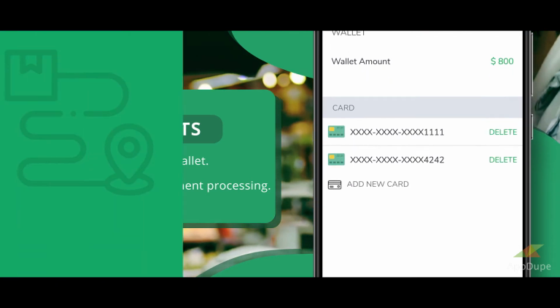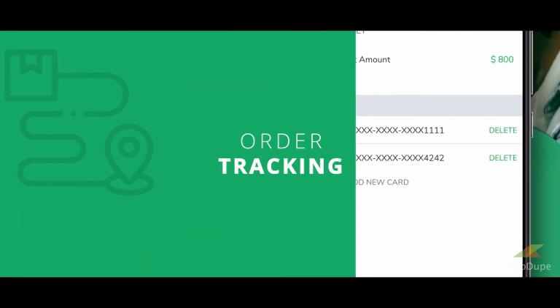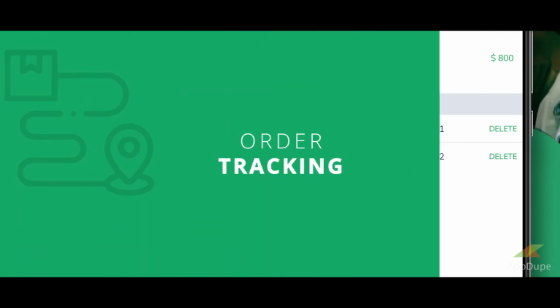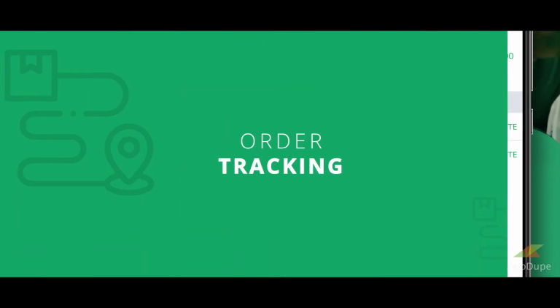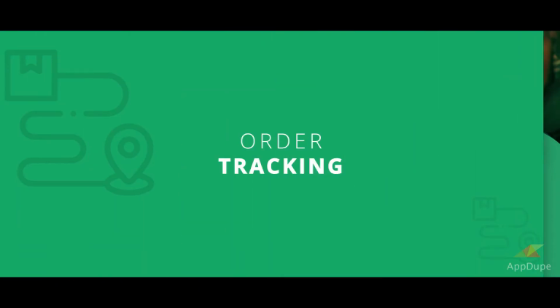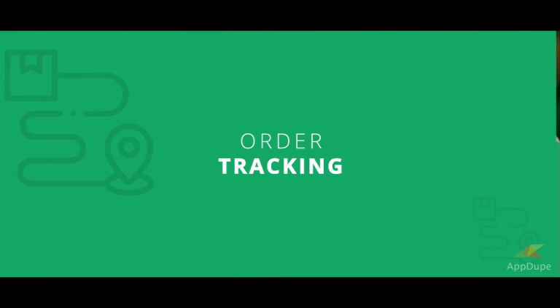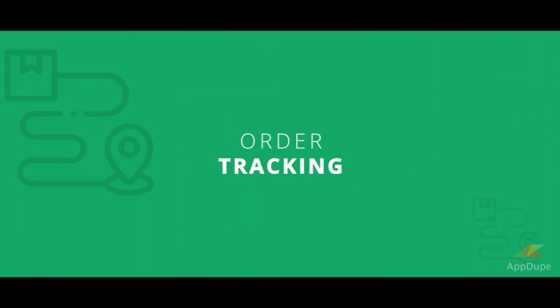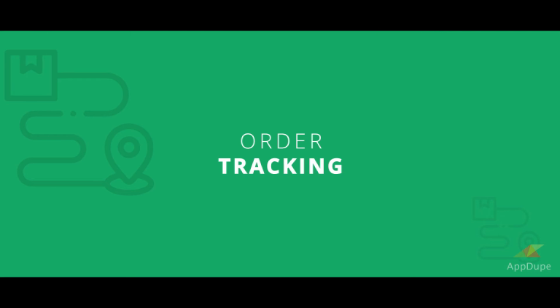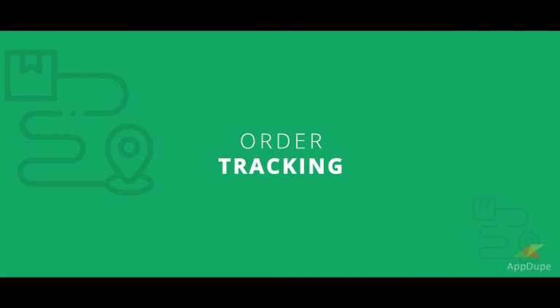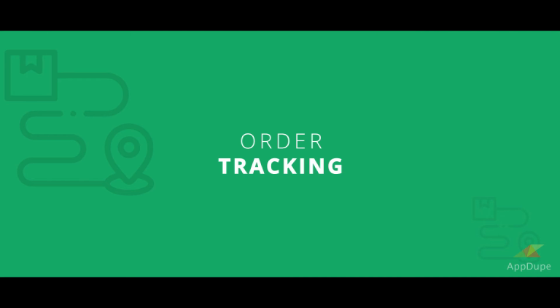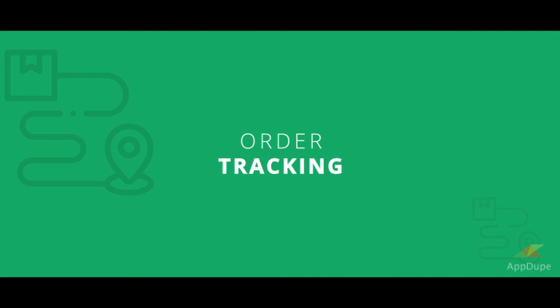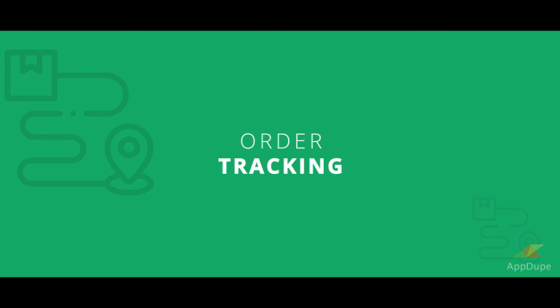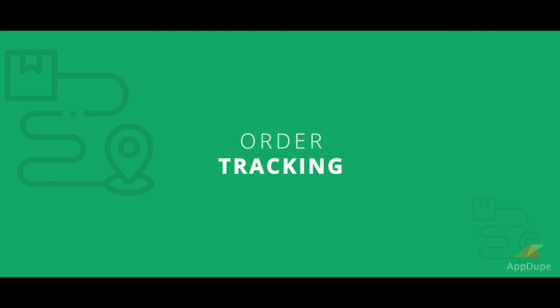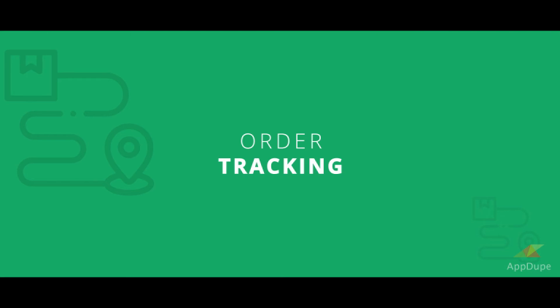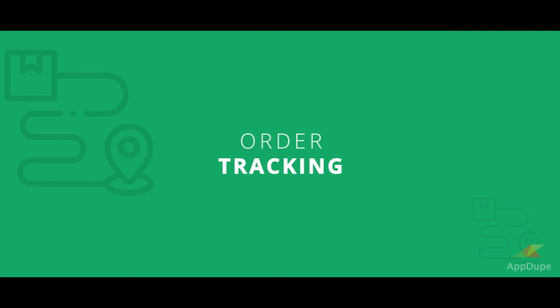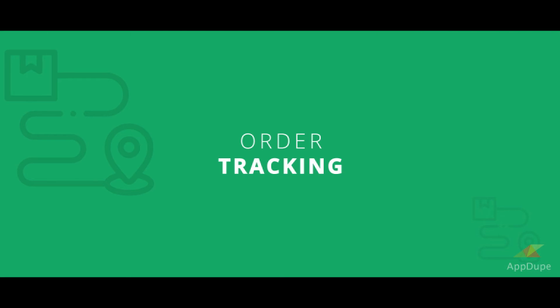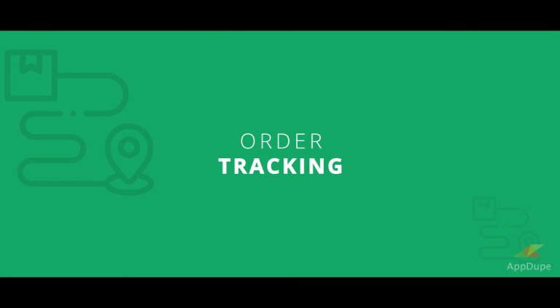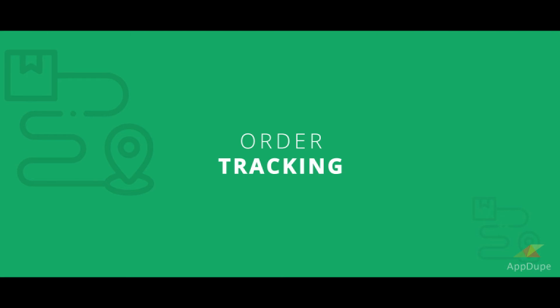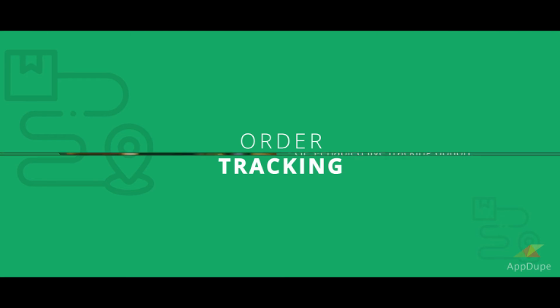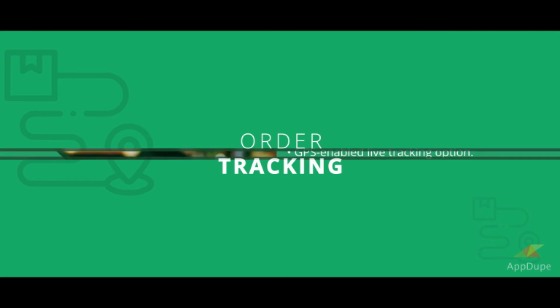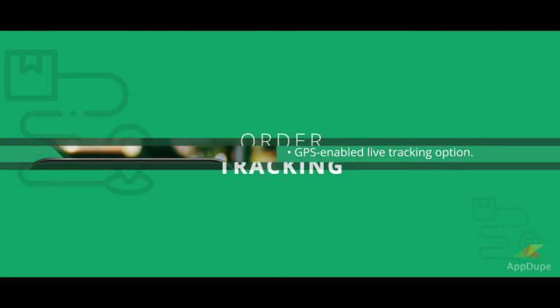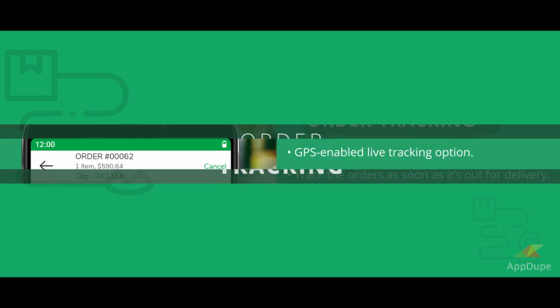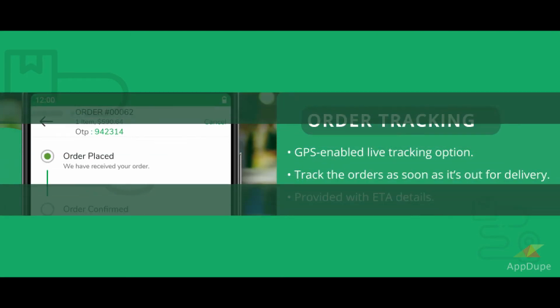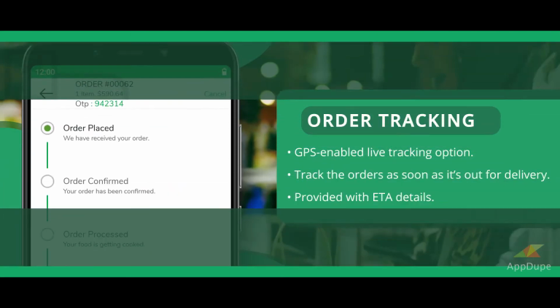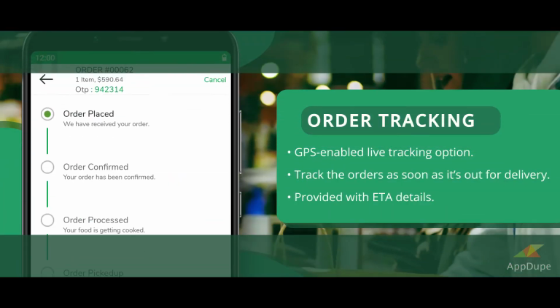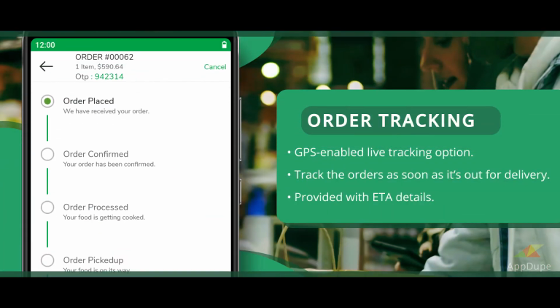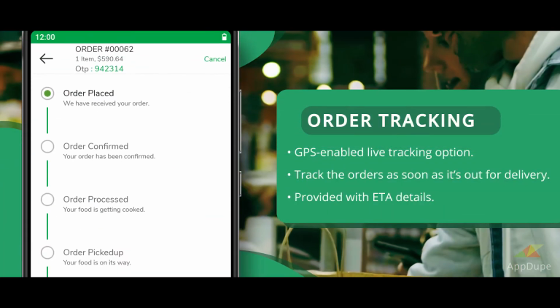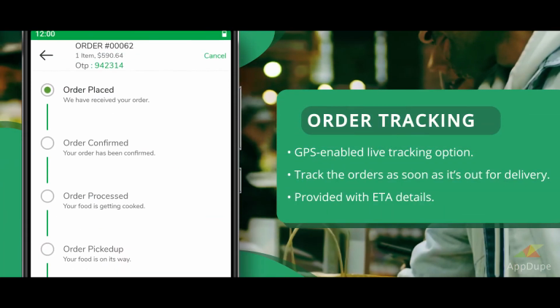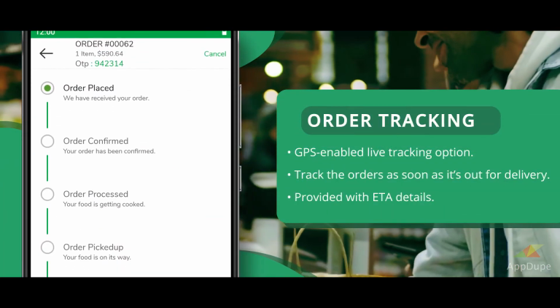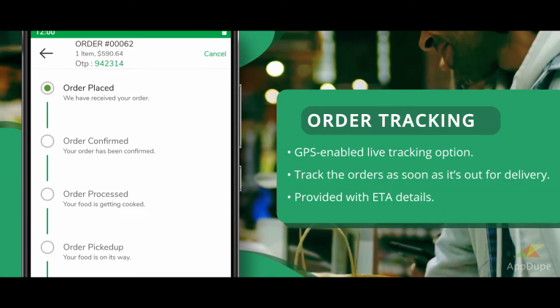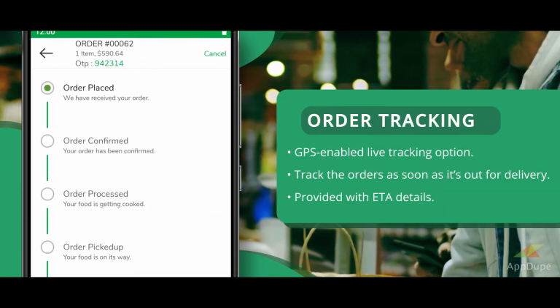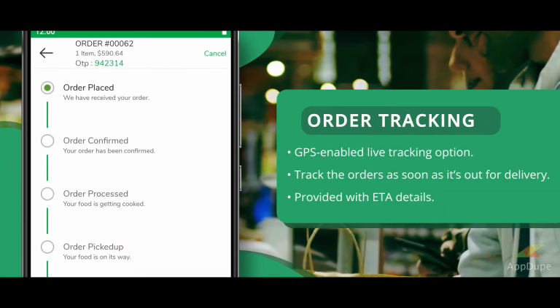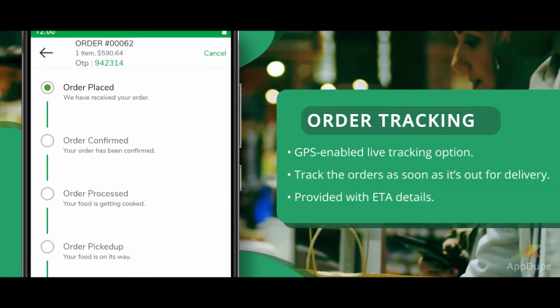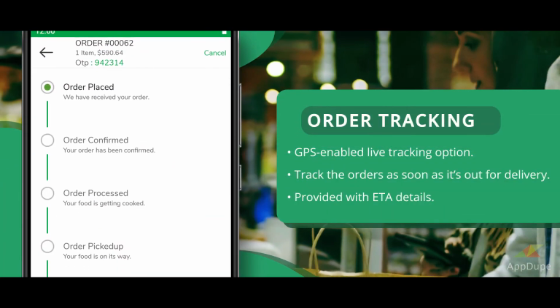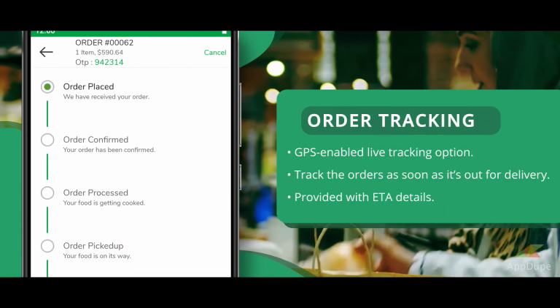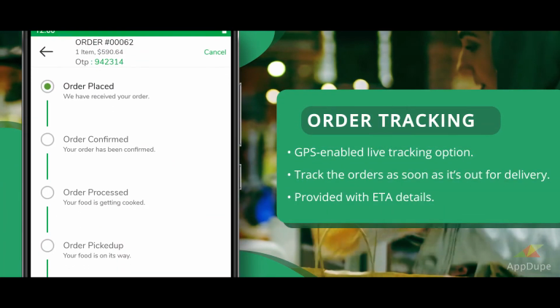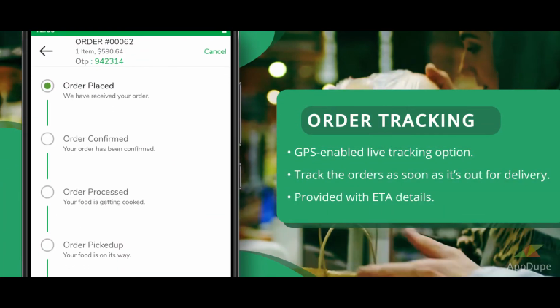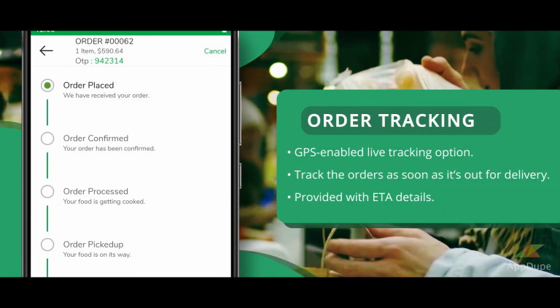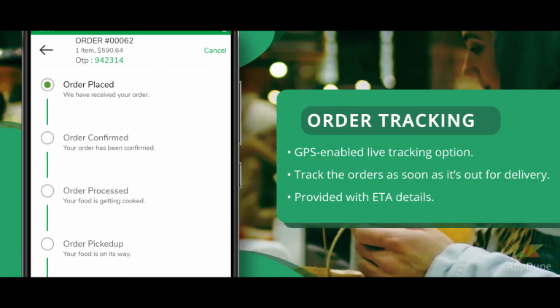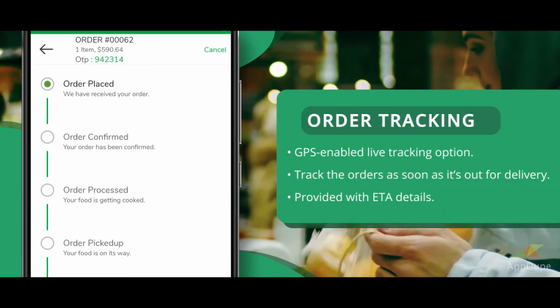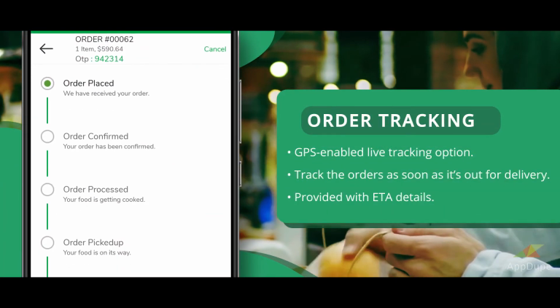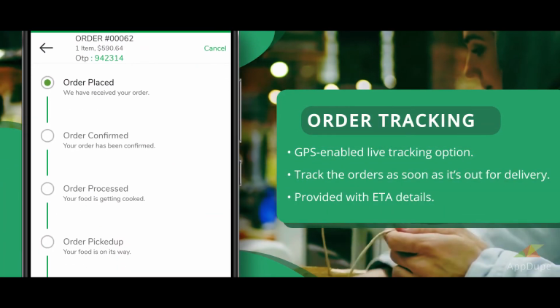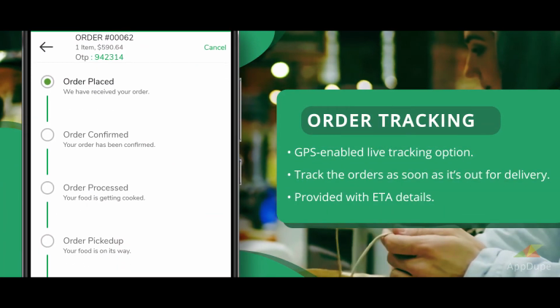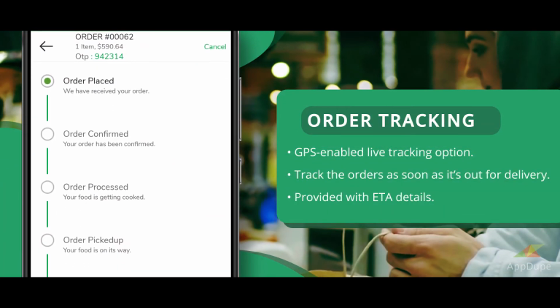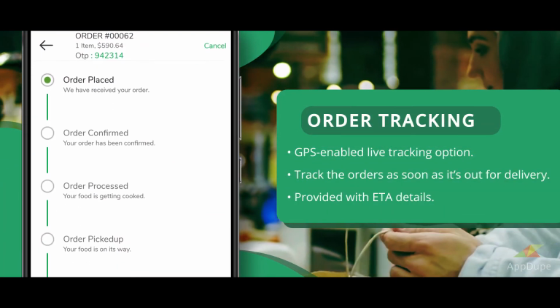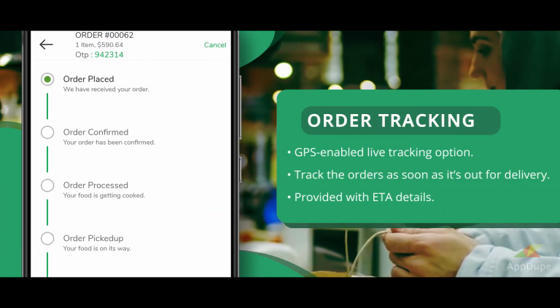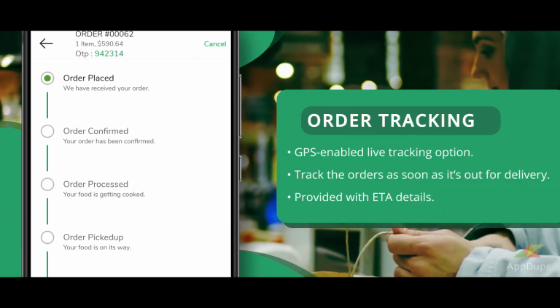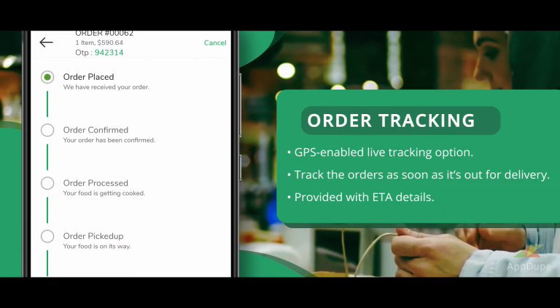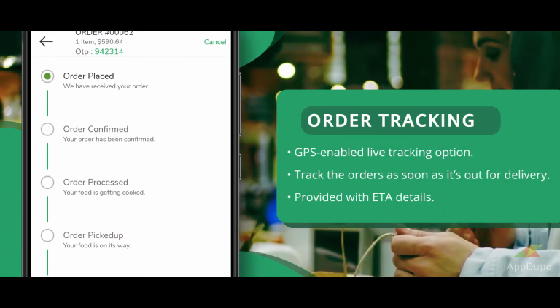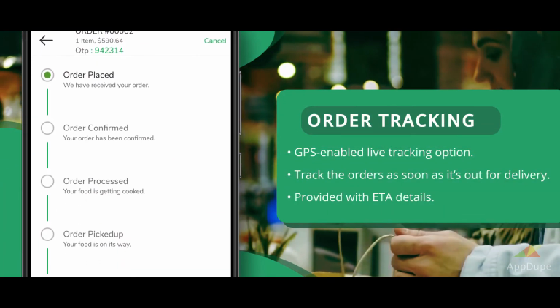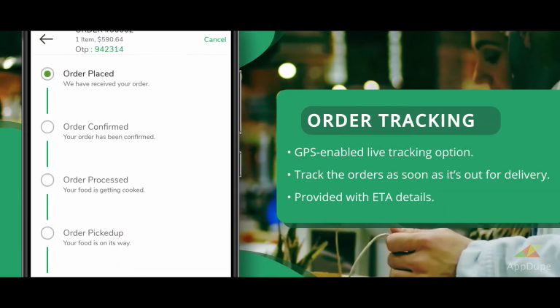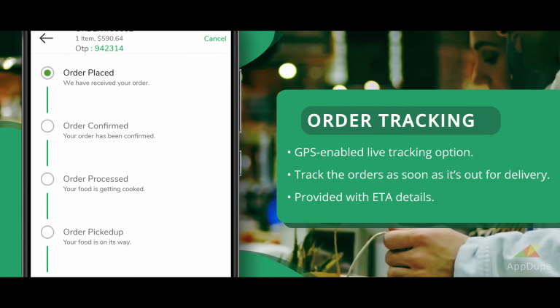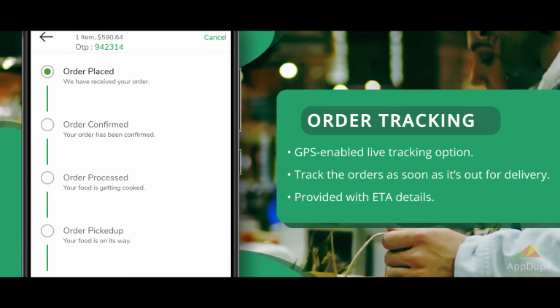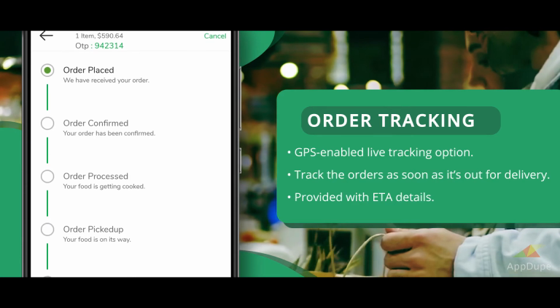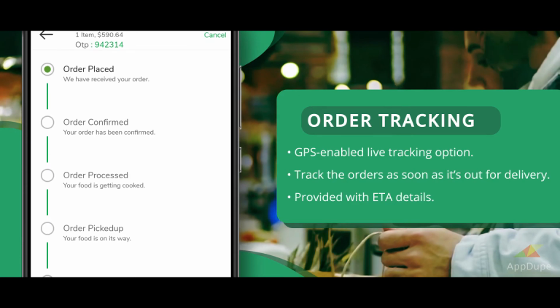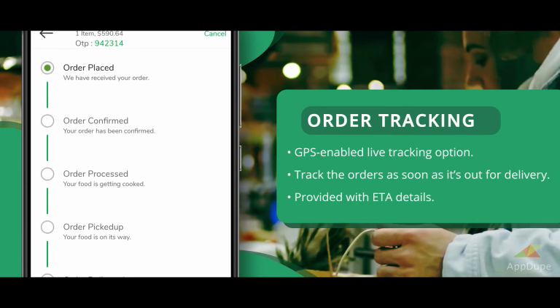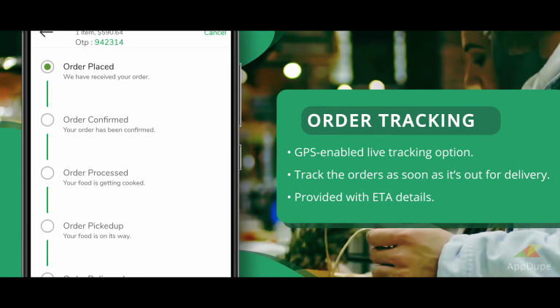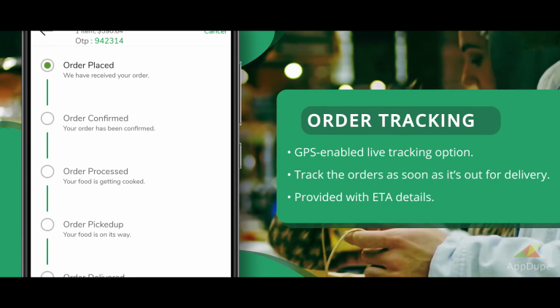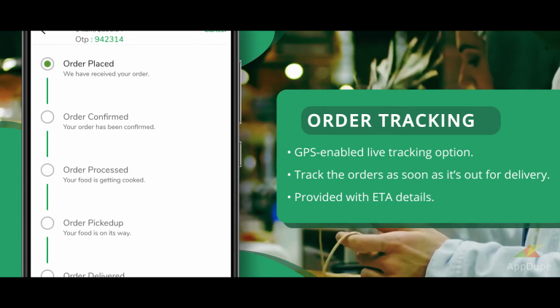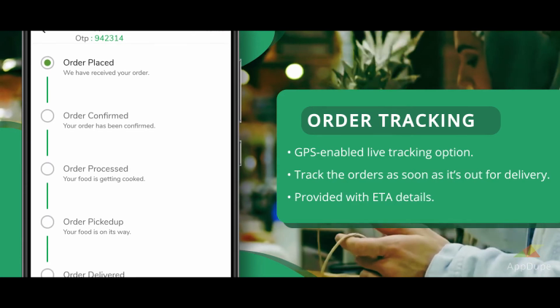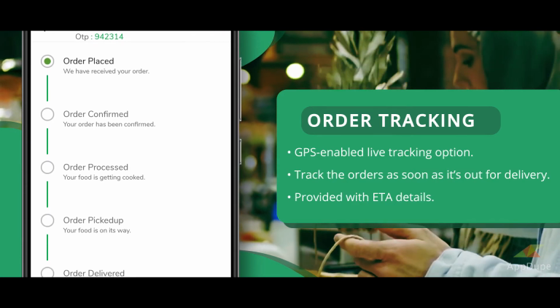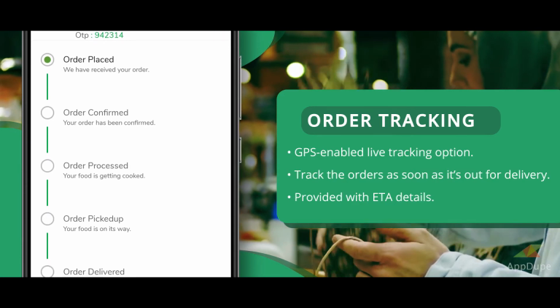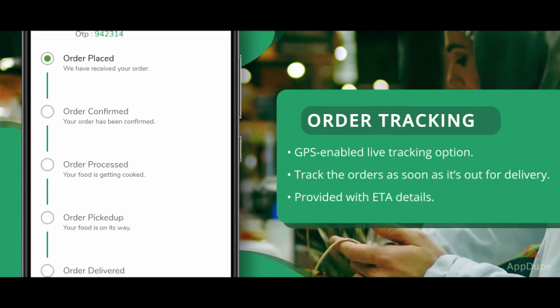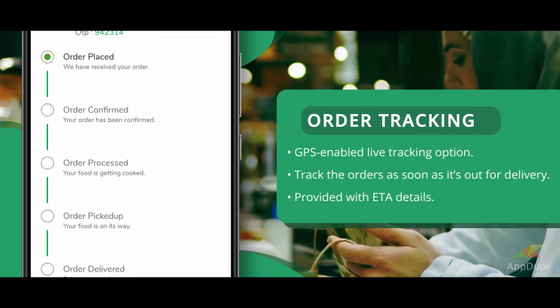Order Tracking: GPS-enabled live tracking option to track orders as soon as they are out for delivery, provided with ETA details.